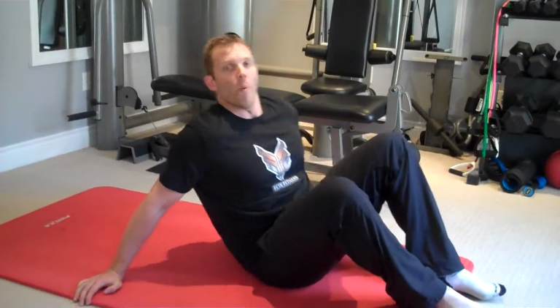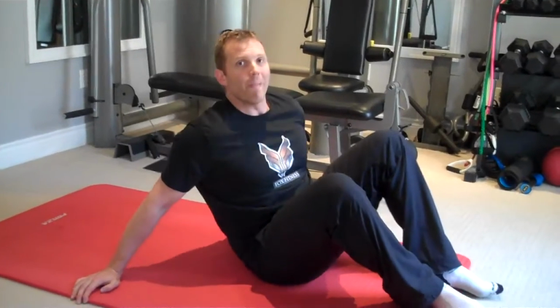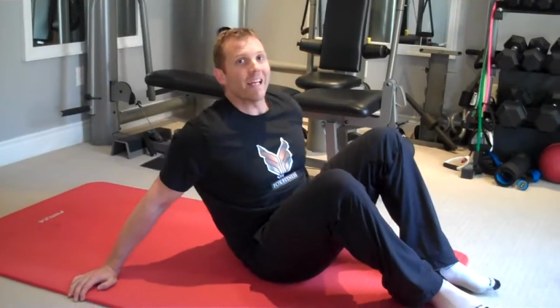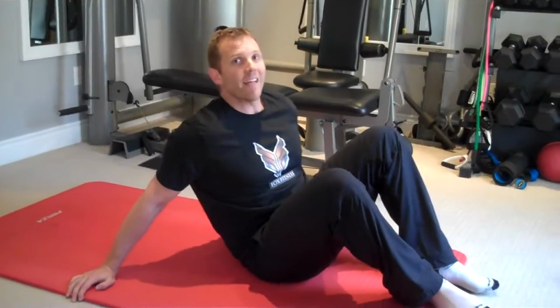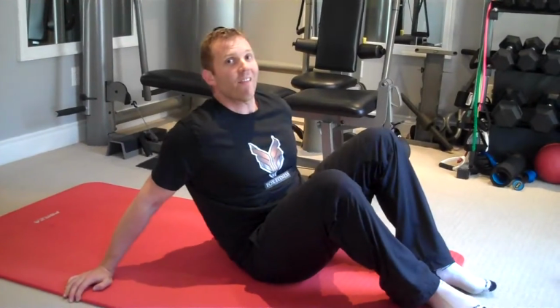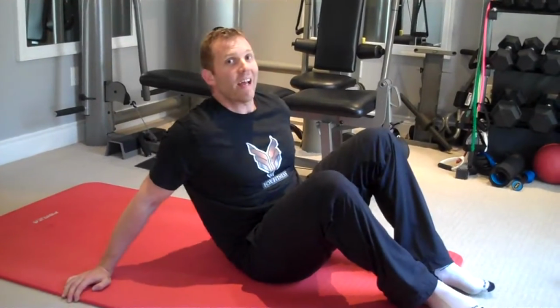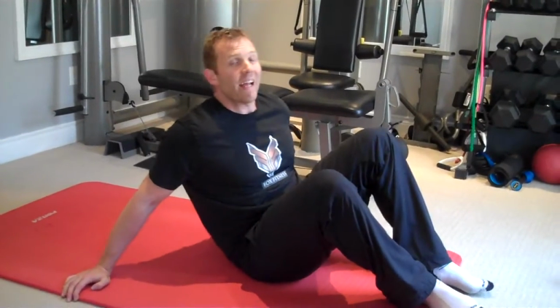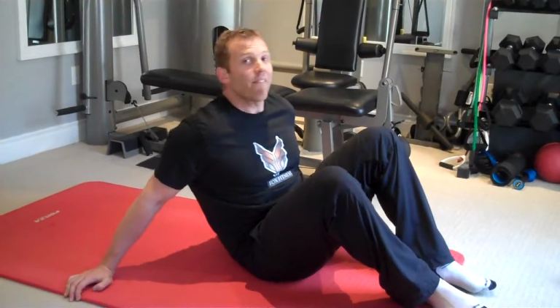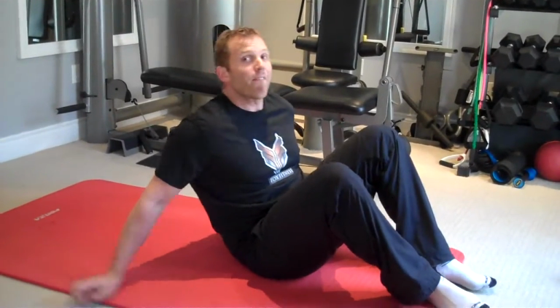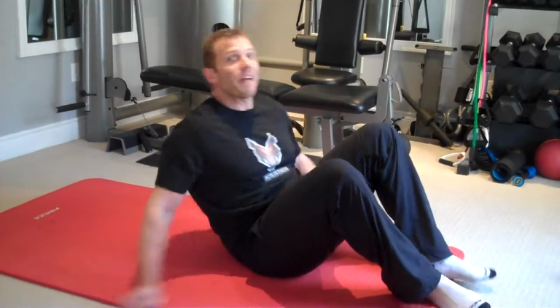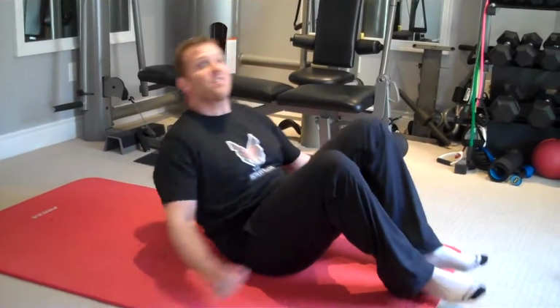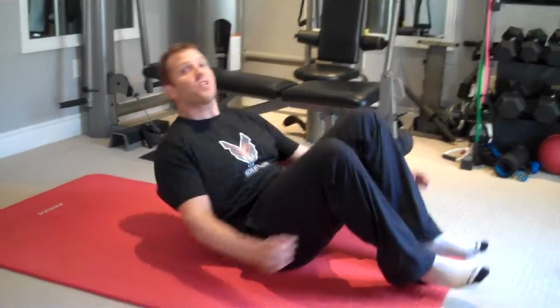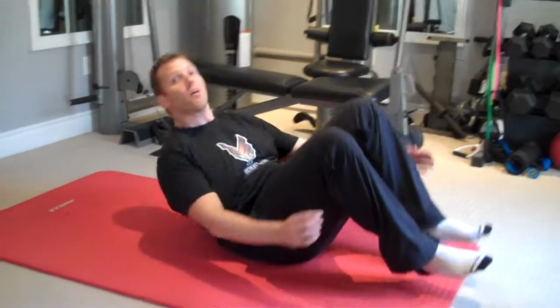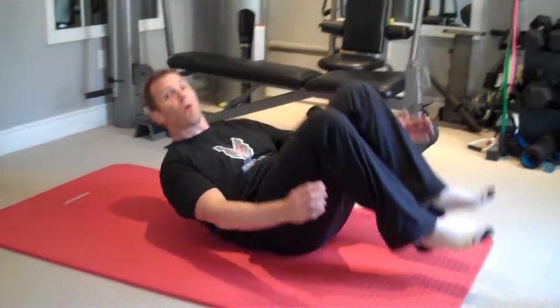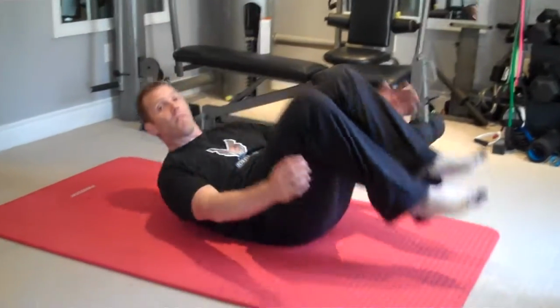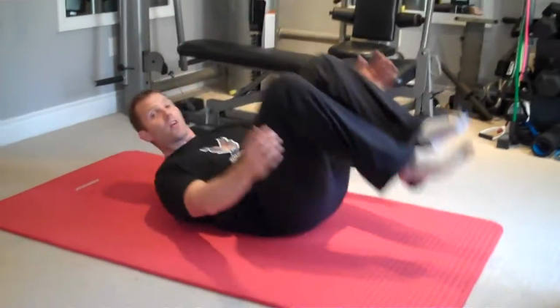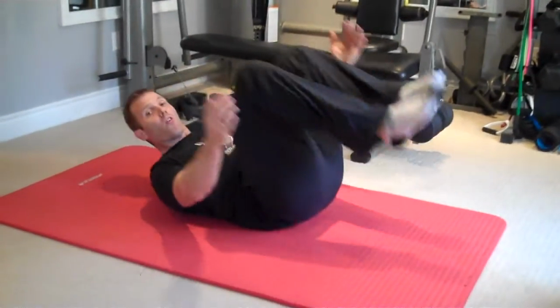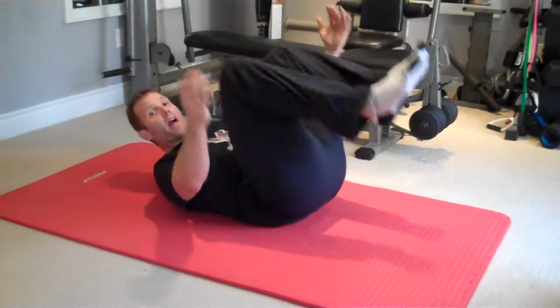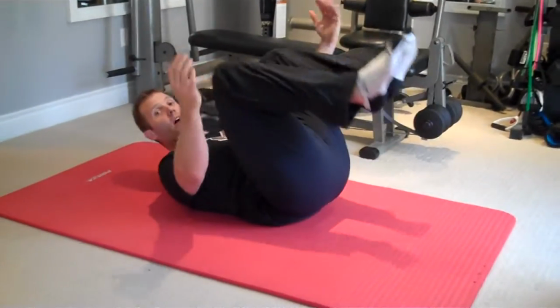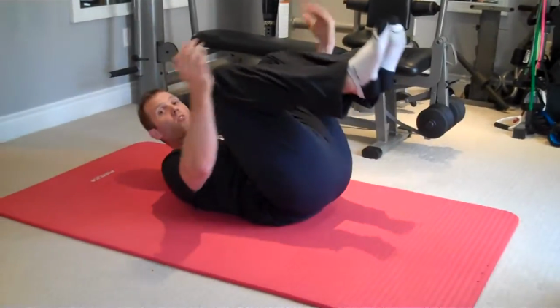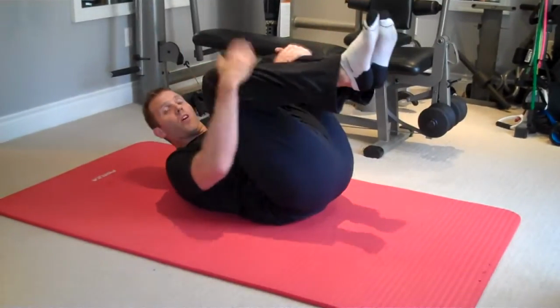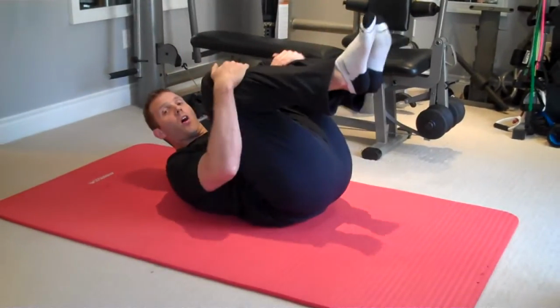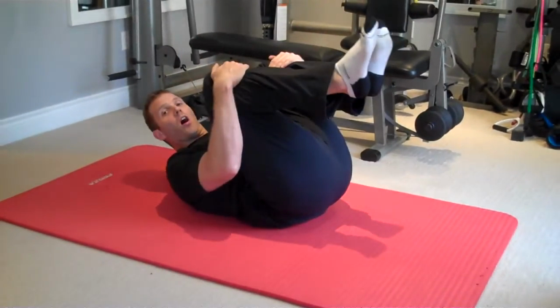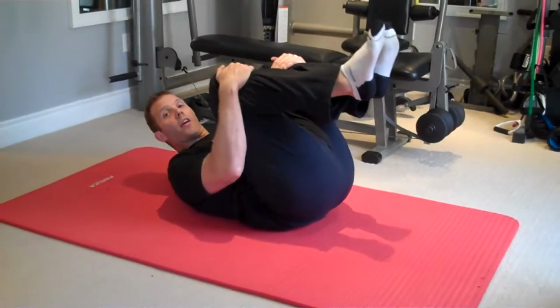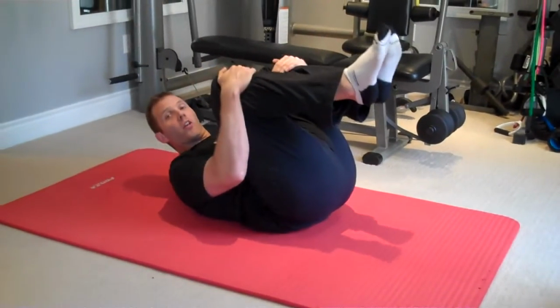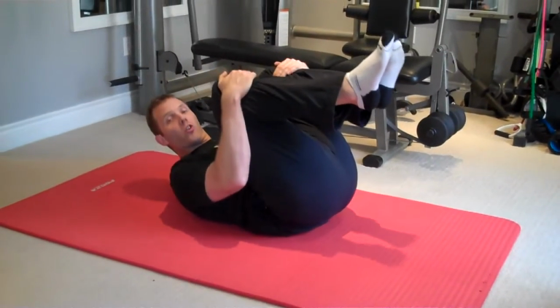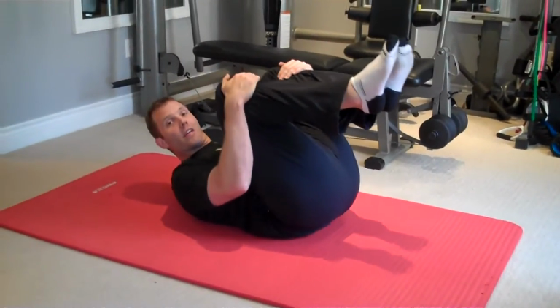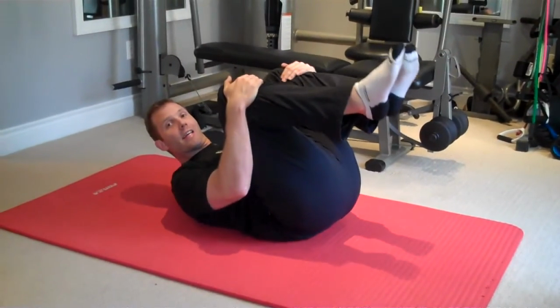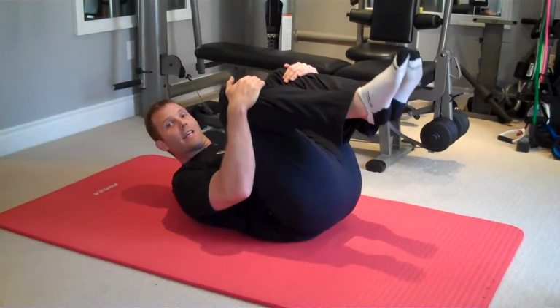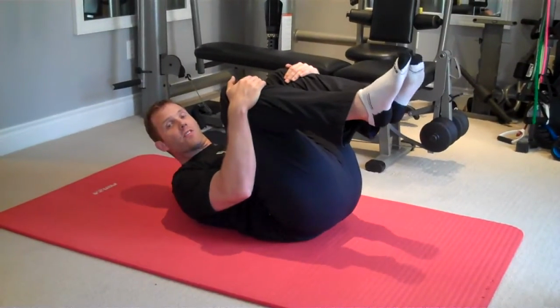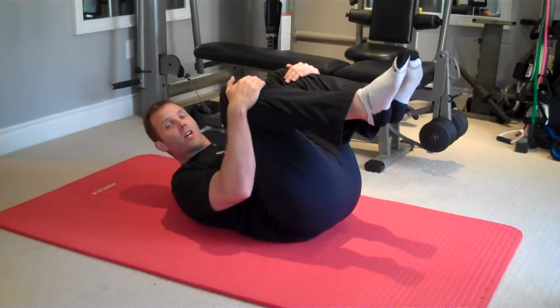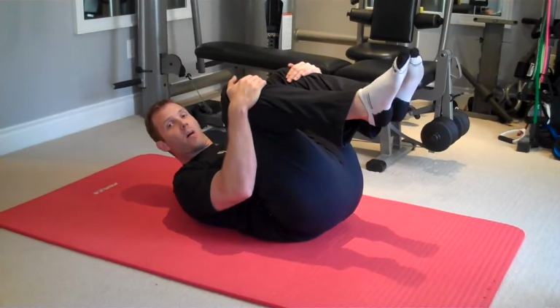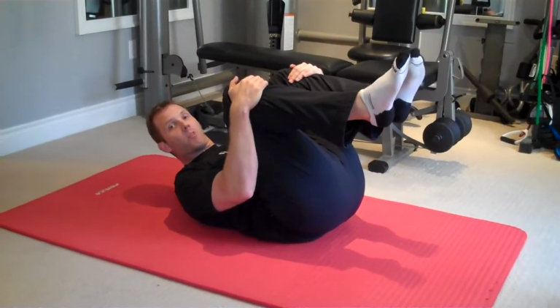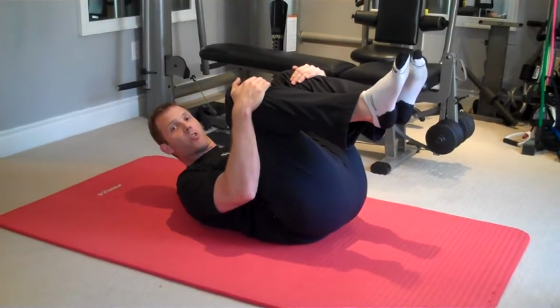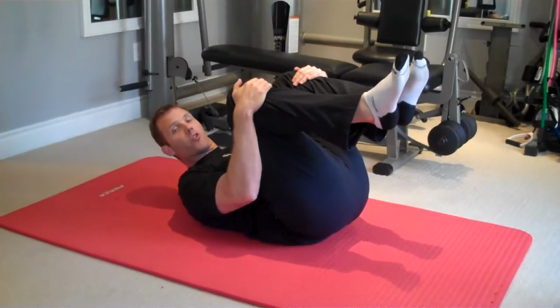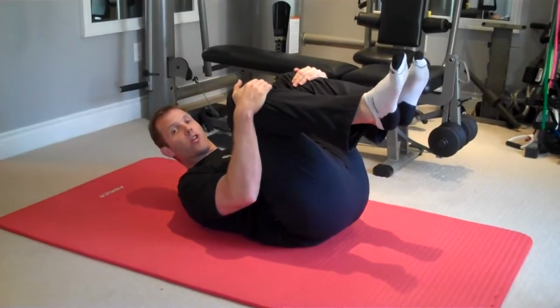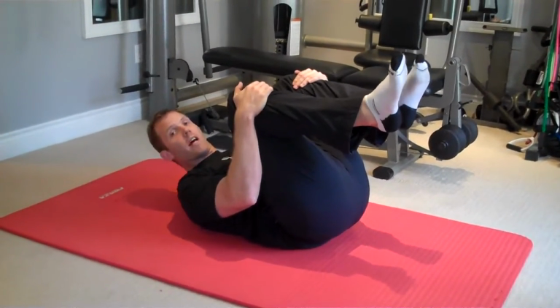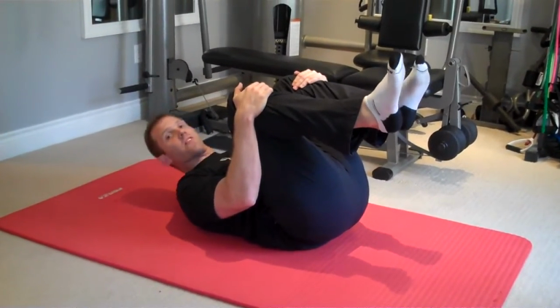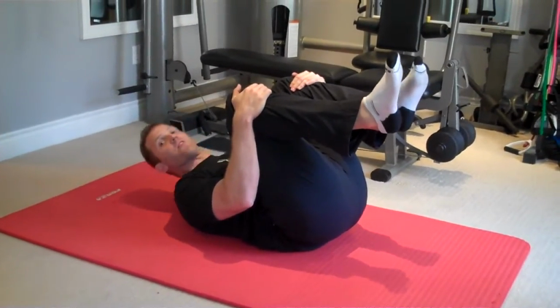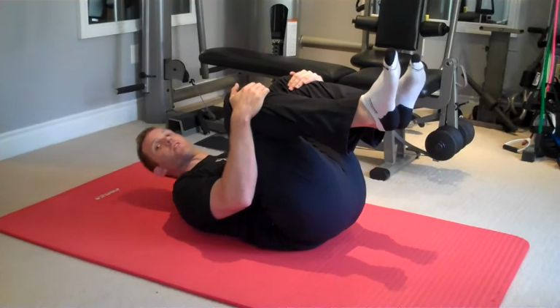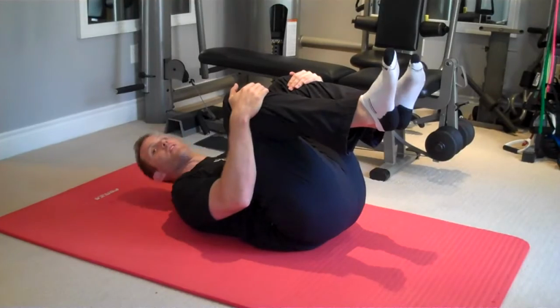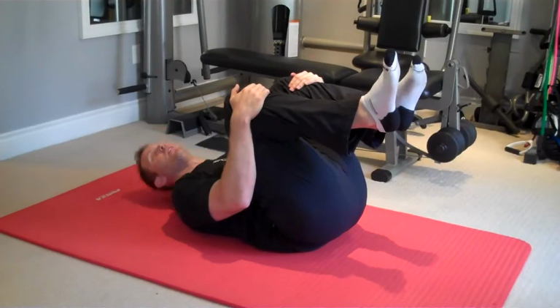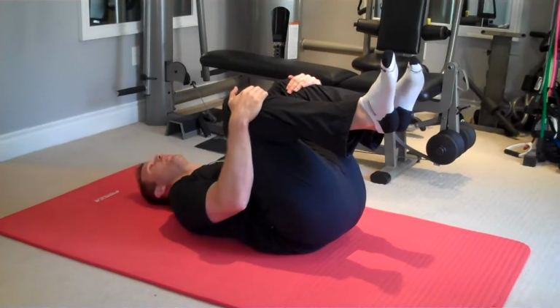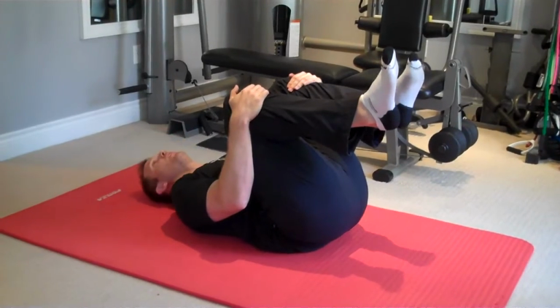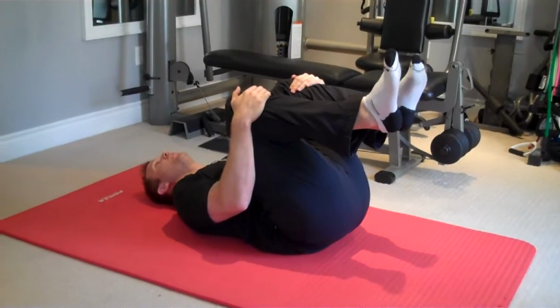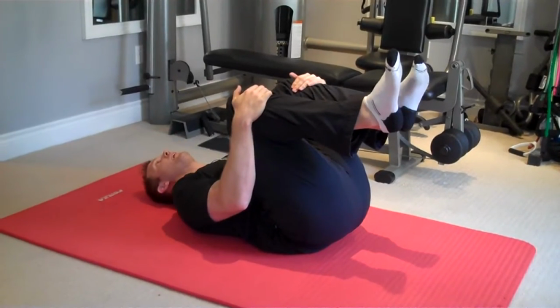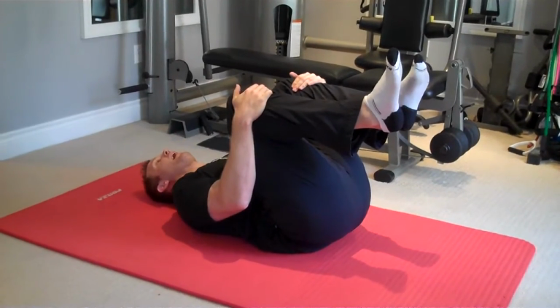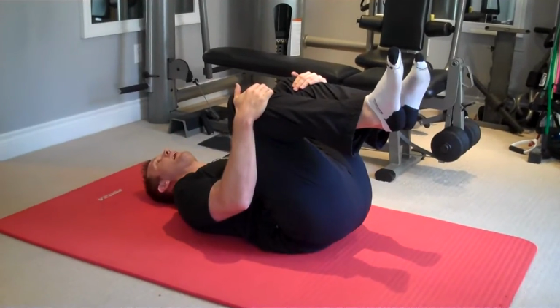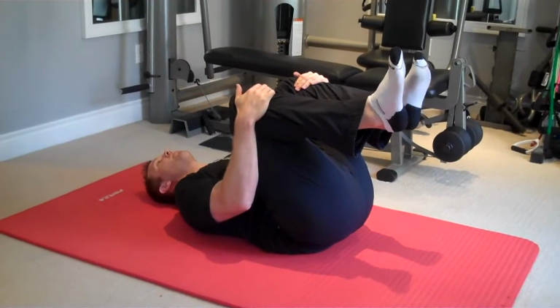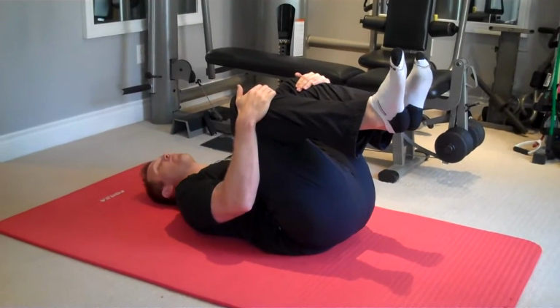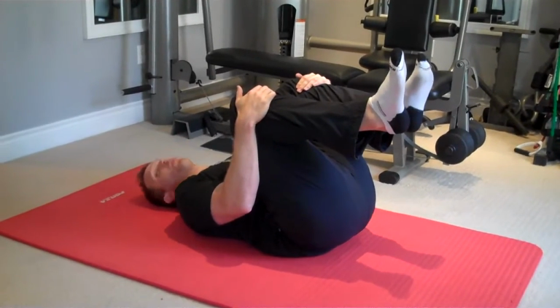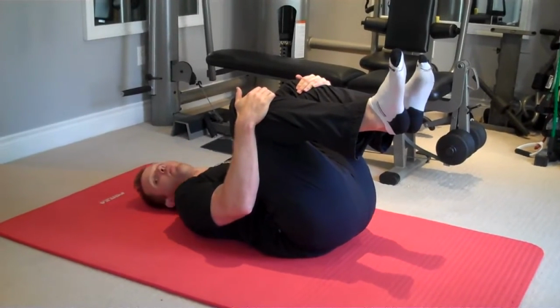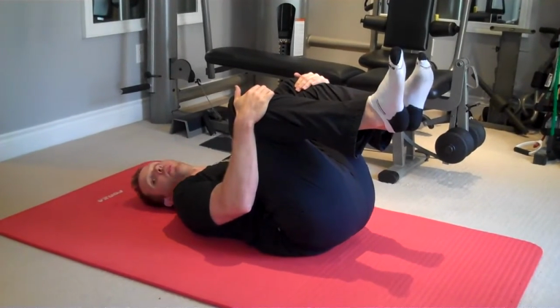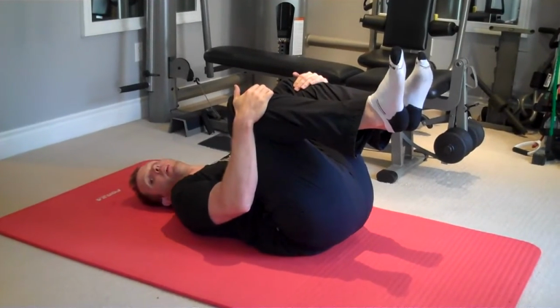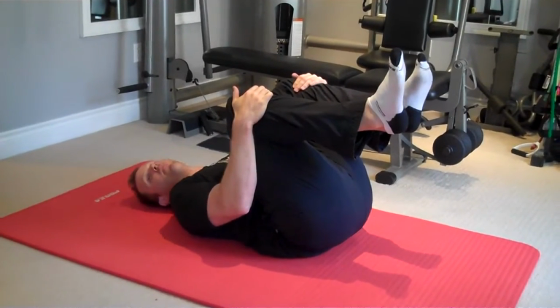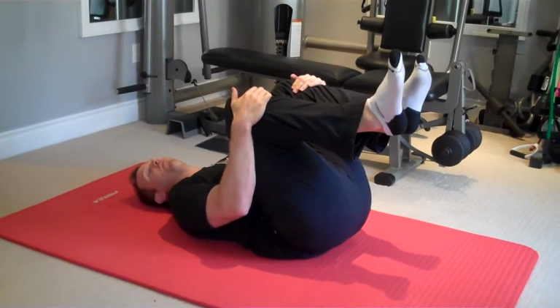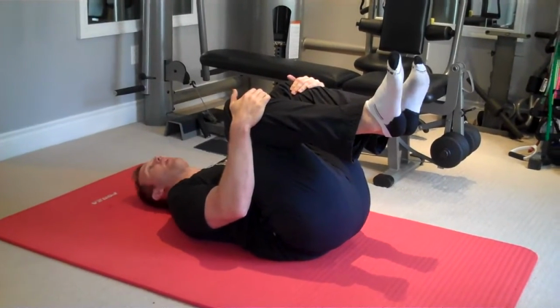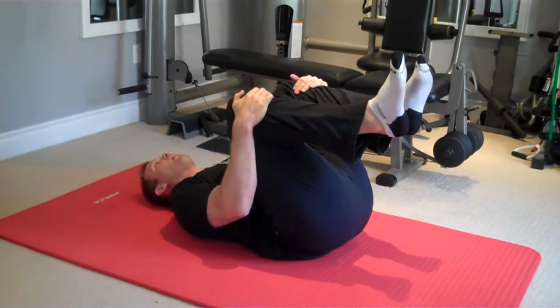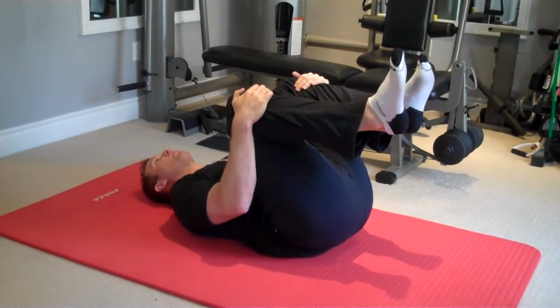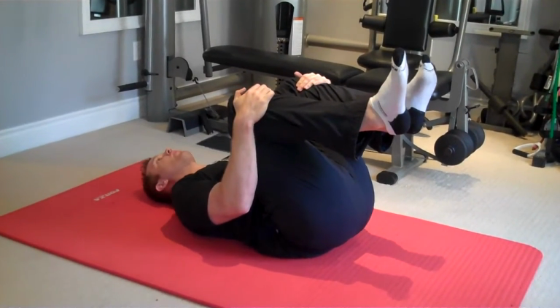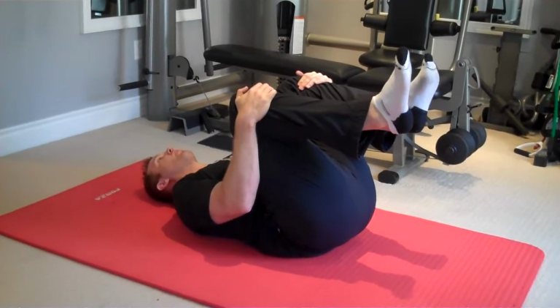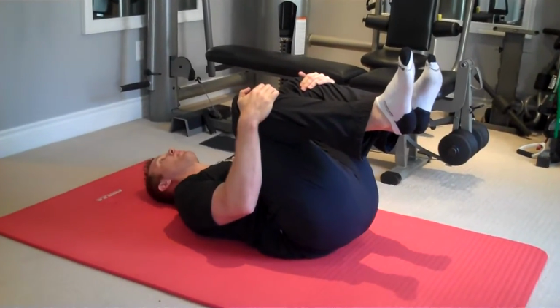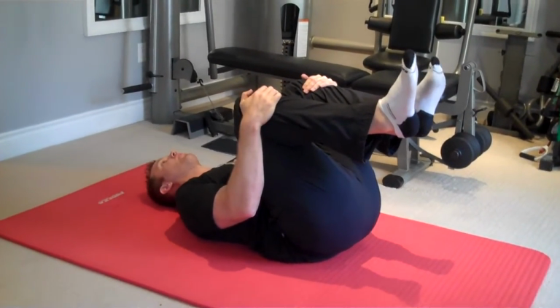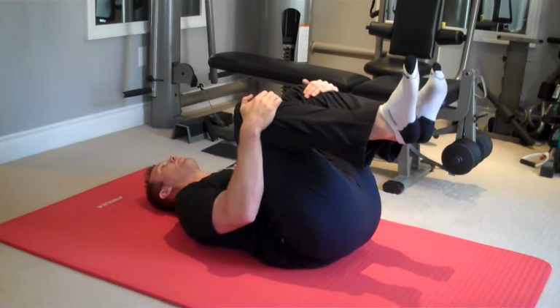Begin laying face up on the ground, hugging your knees up to your chest. Head completely flat on the ground.